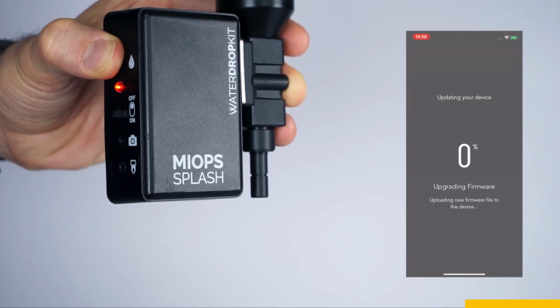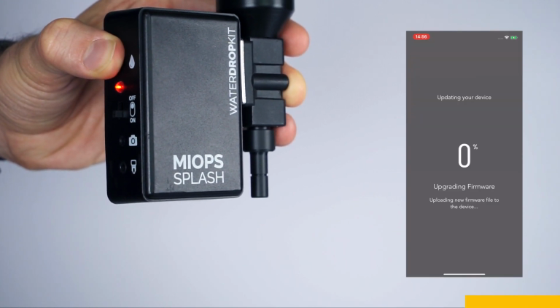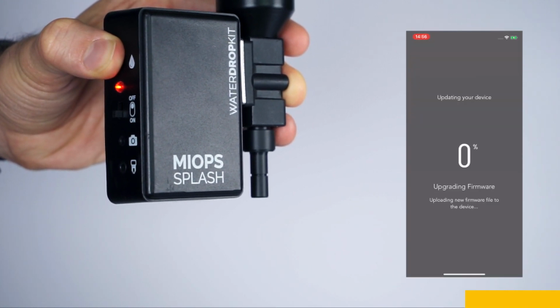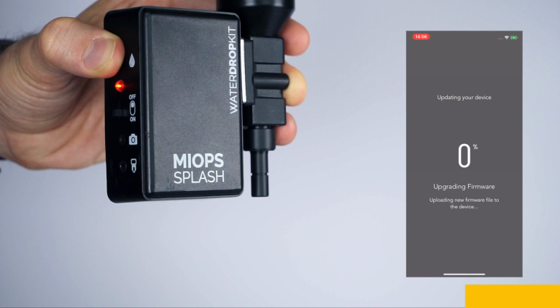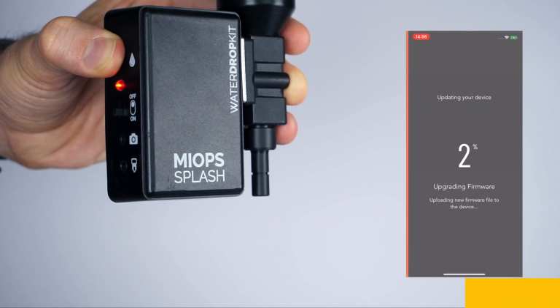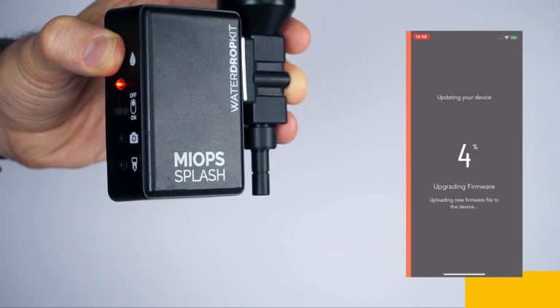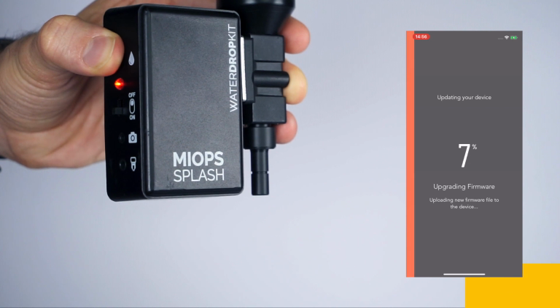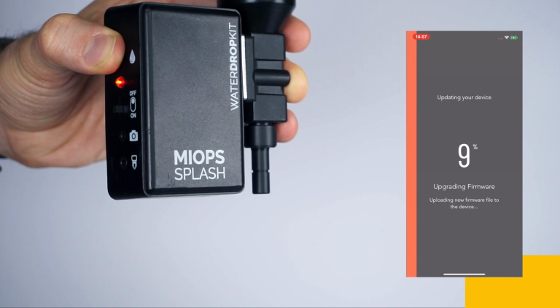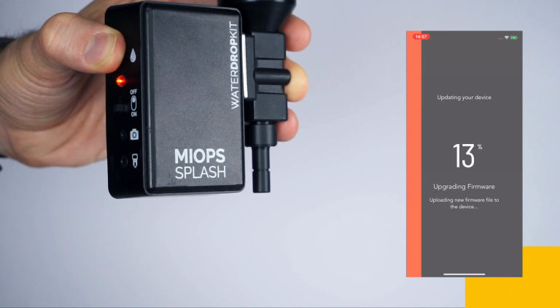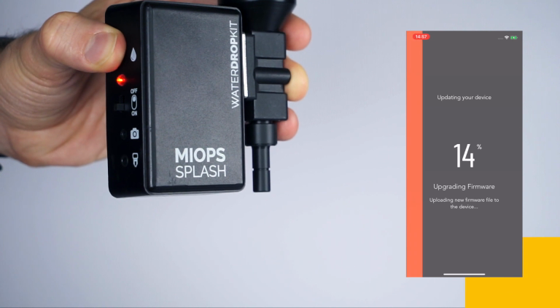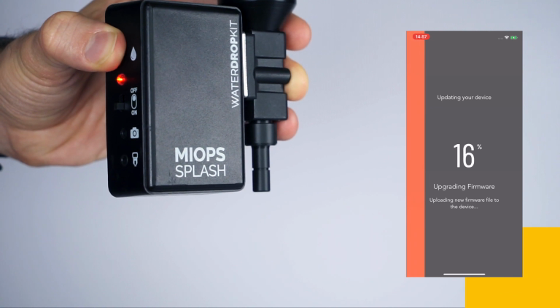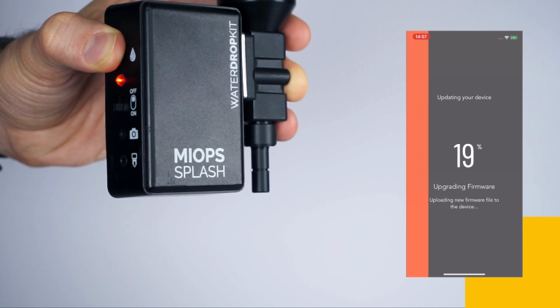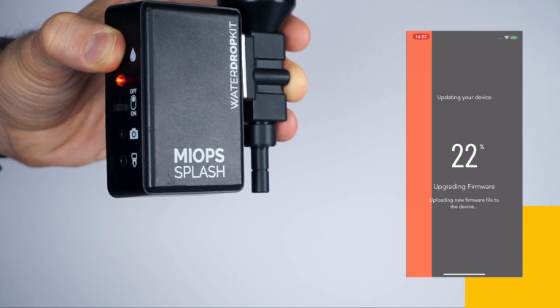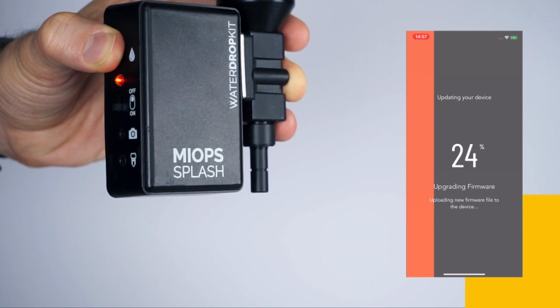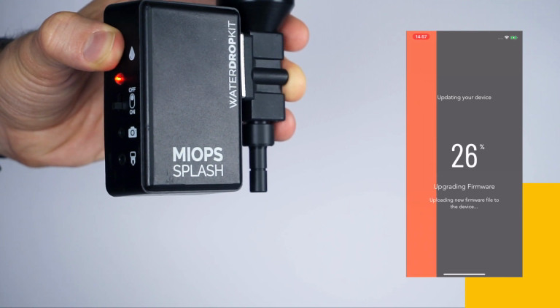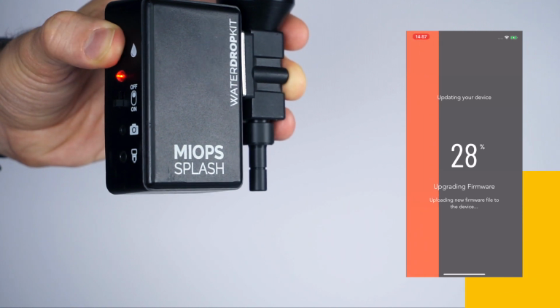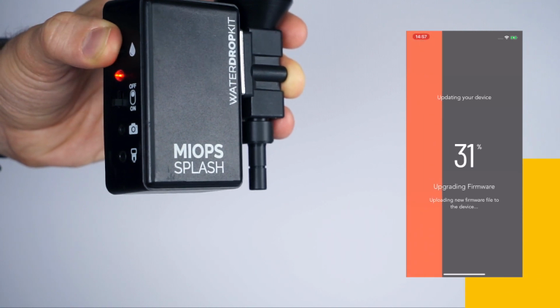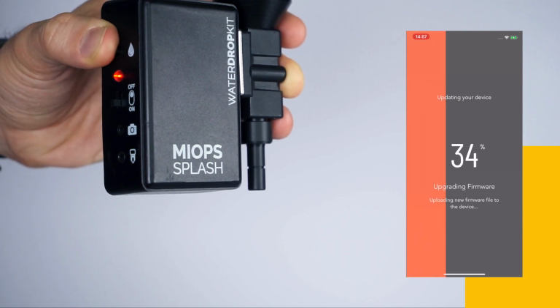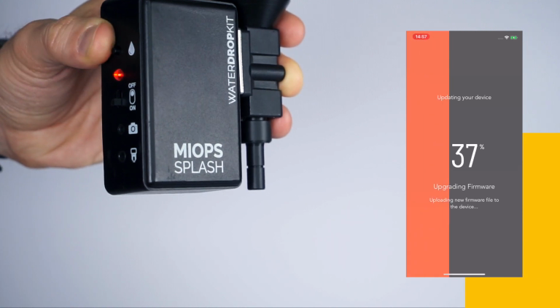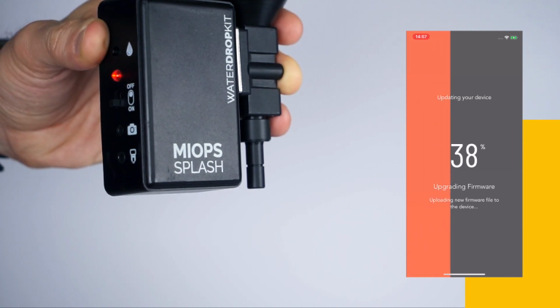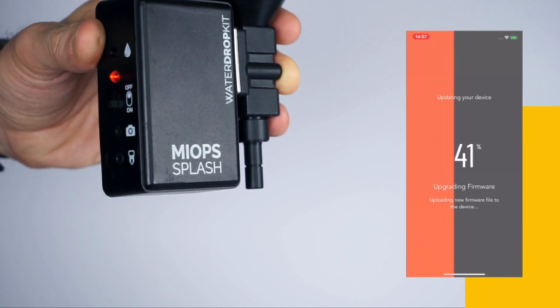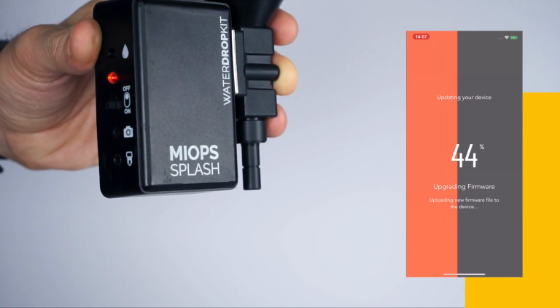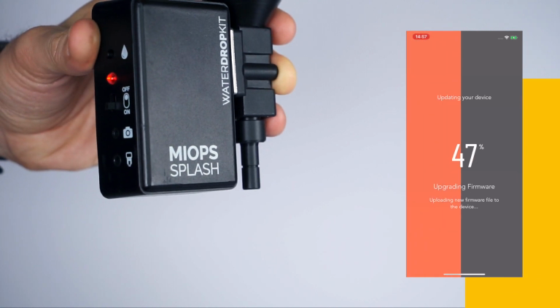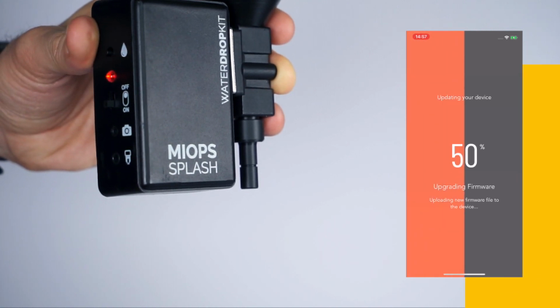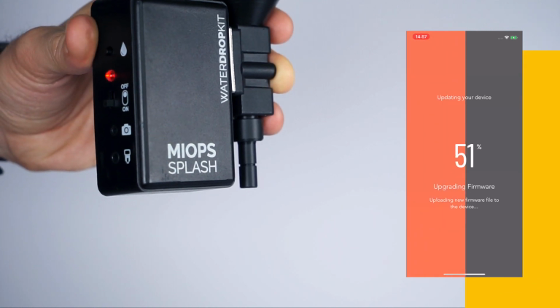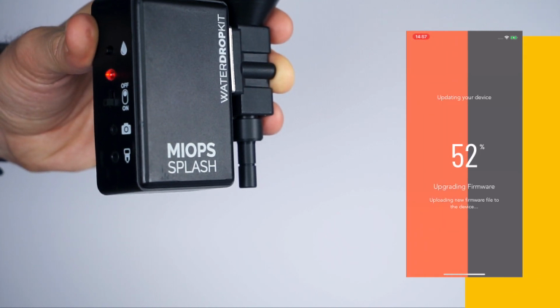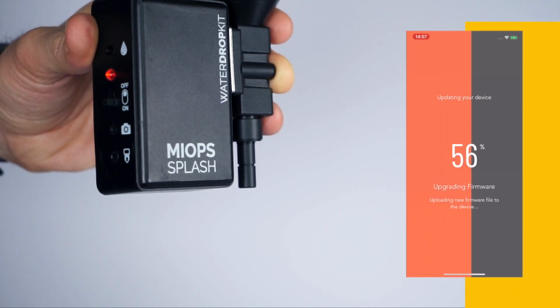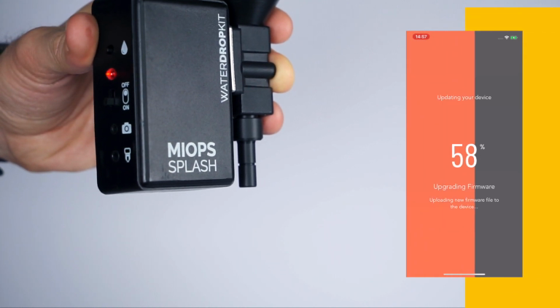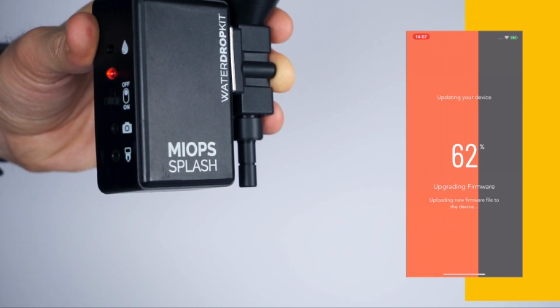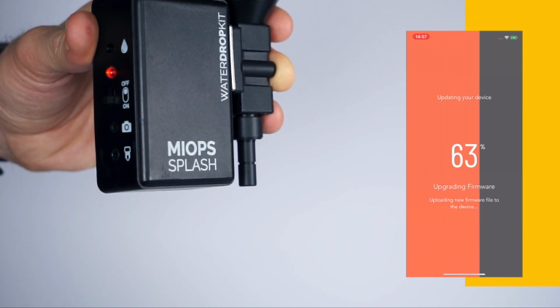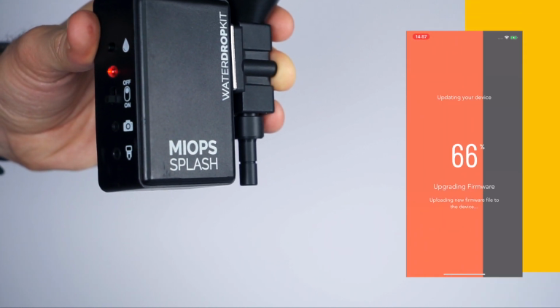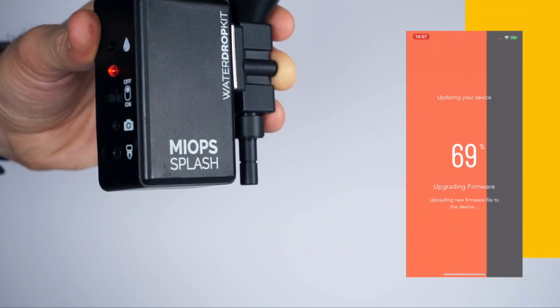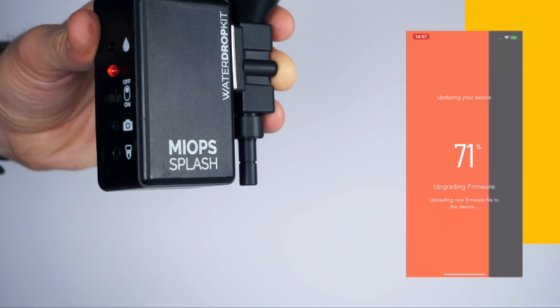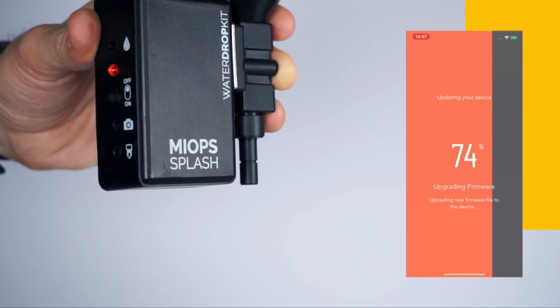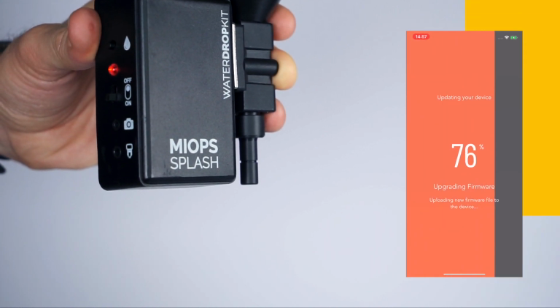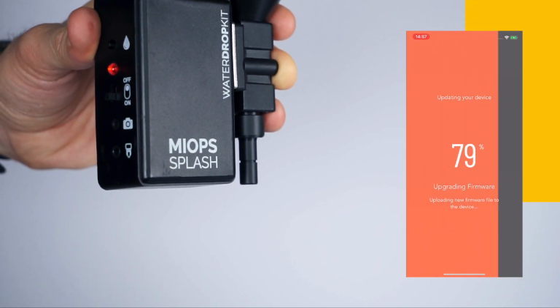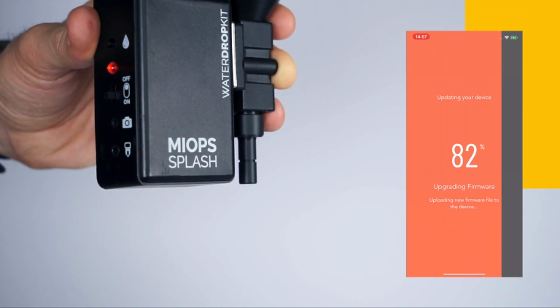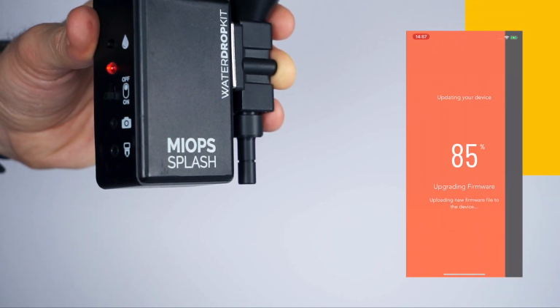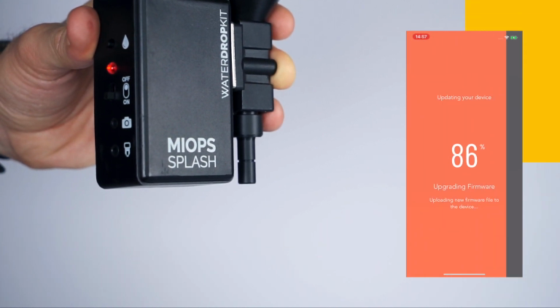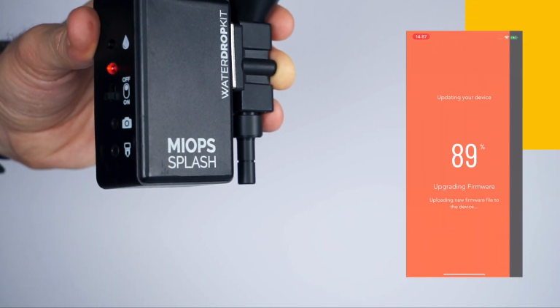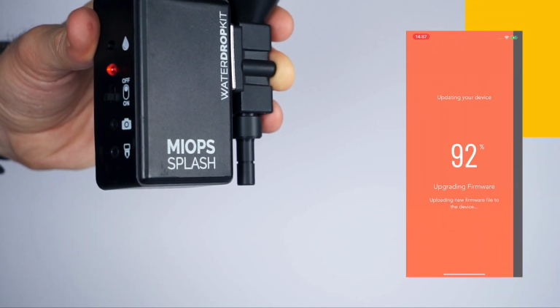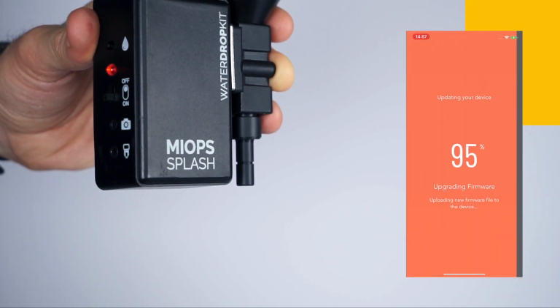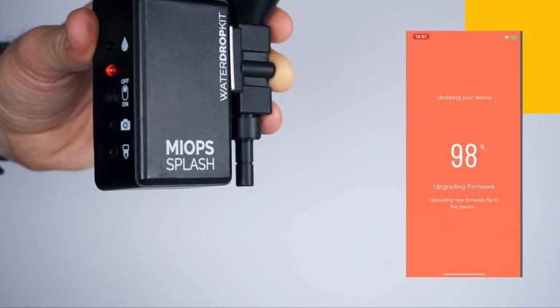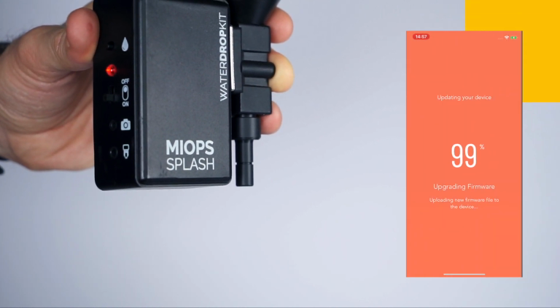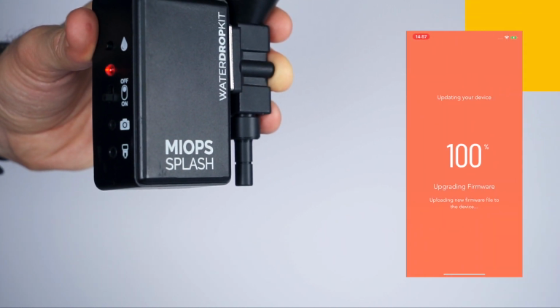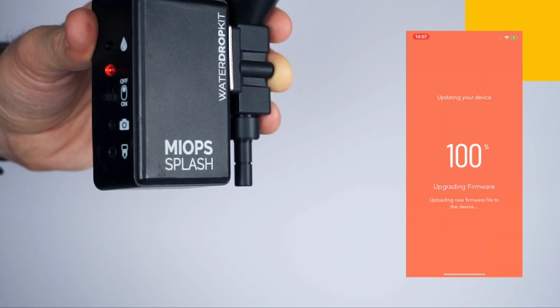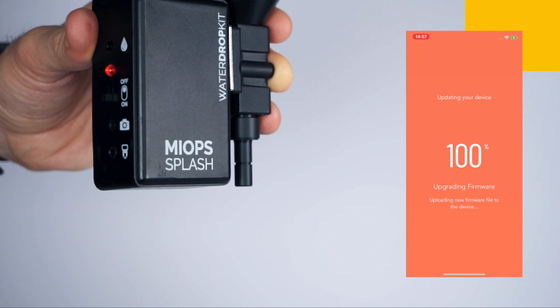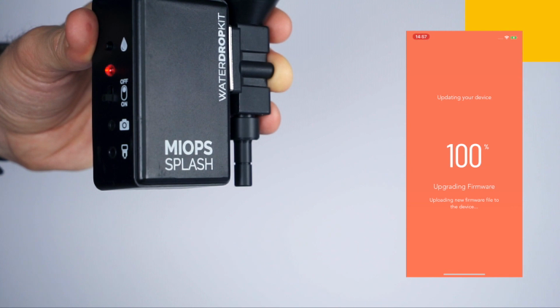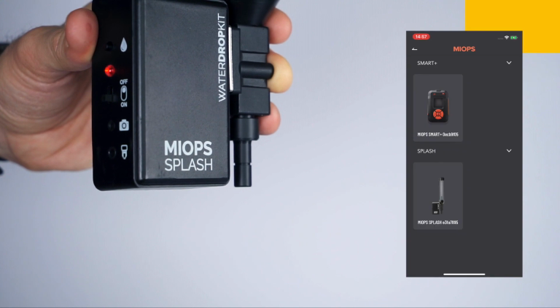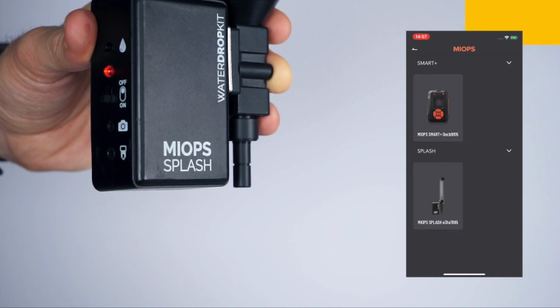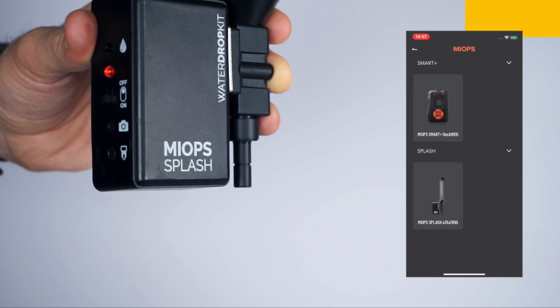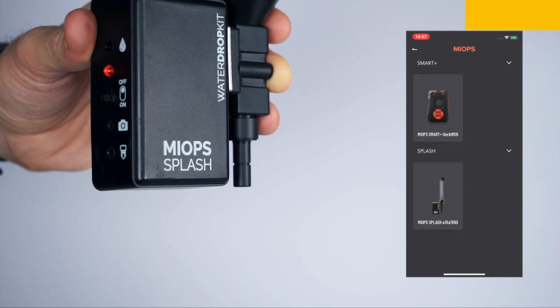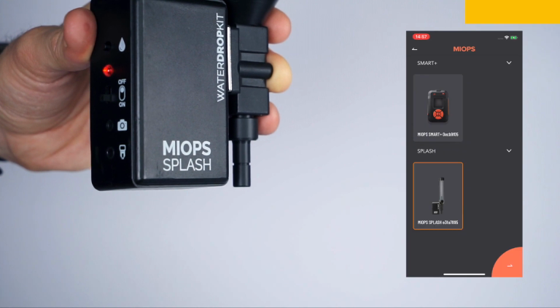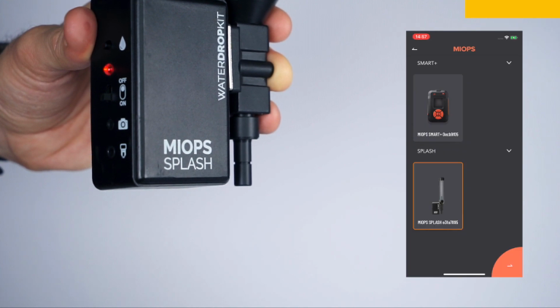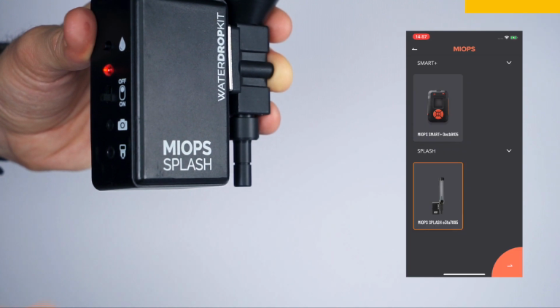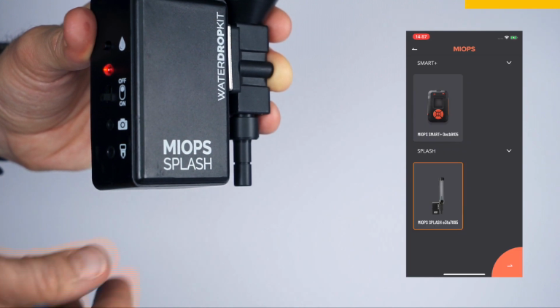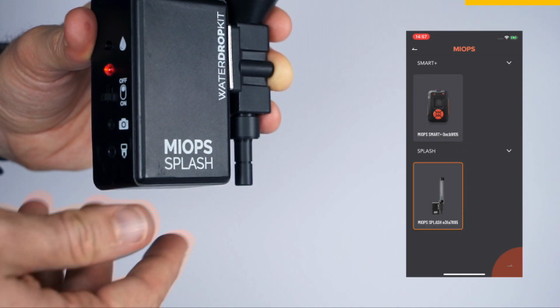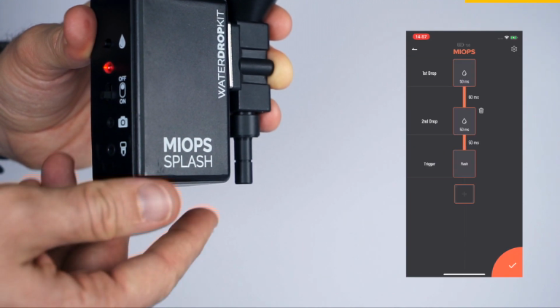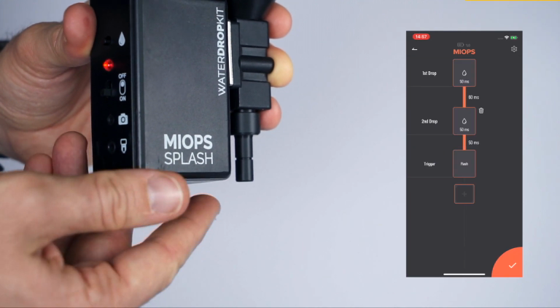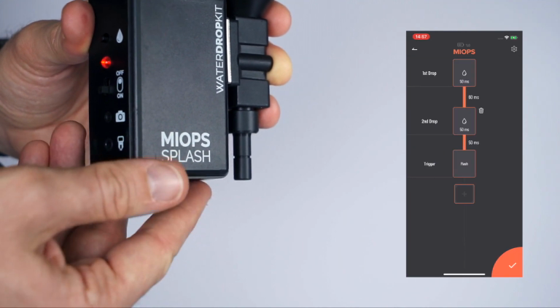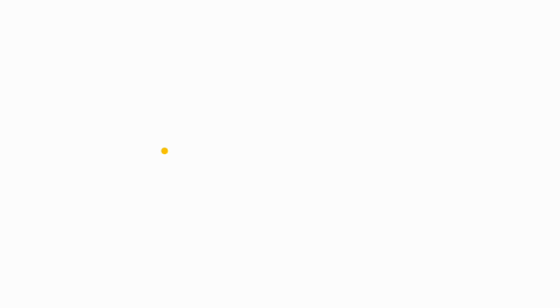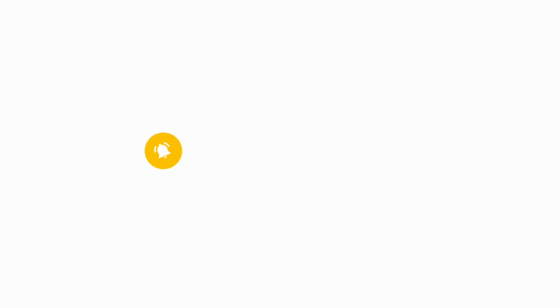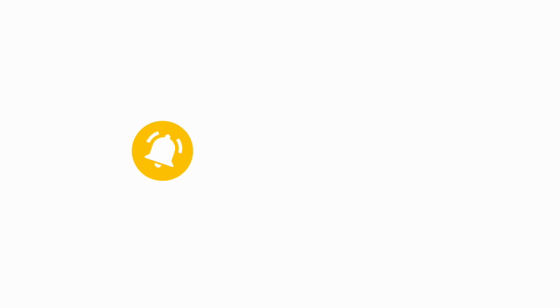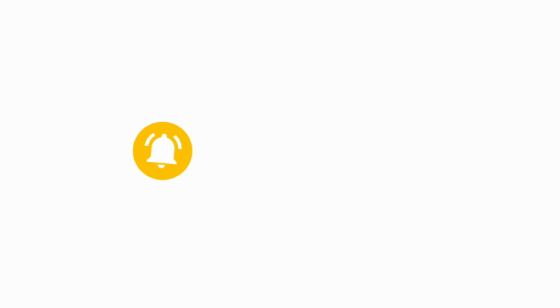The firmware upgrade will start automatically, and you will see the progress on the screen. That's it — it's so easy!